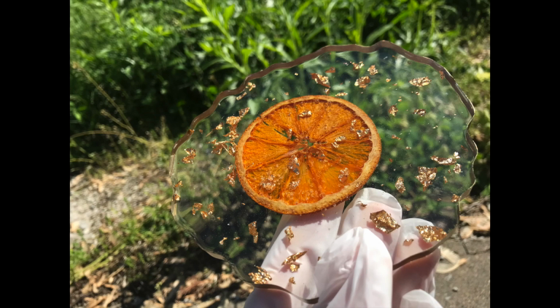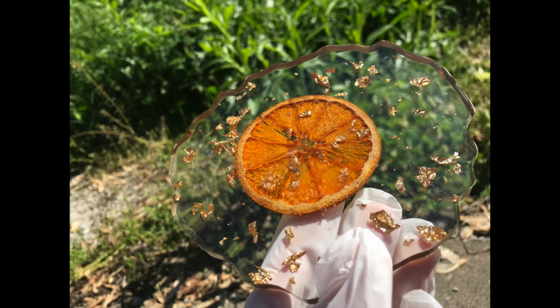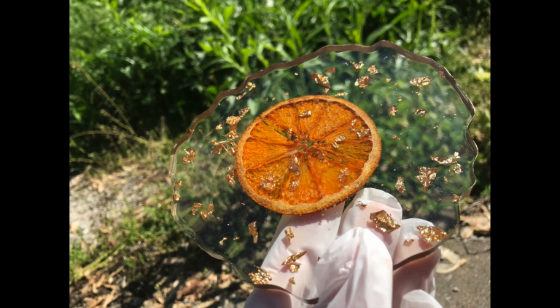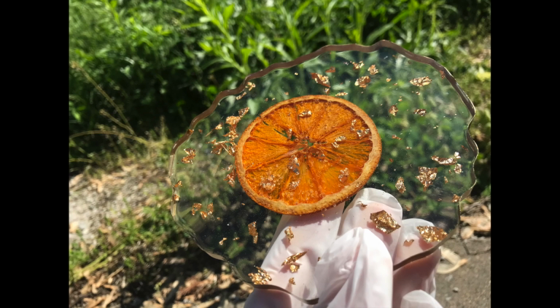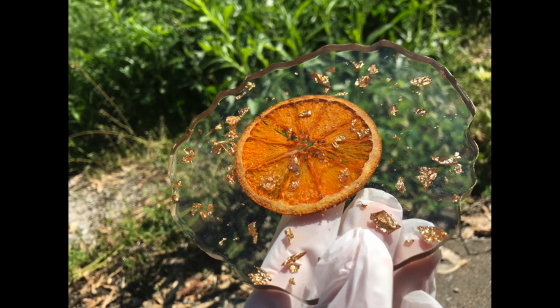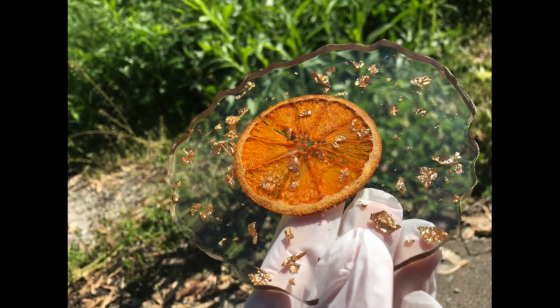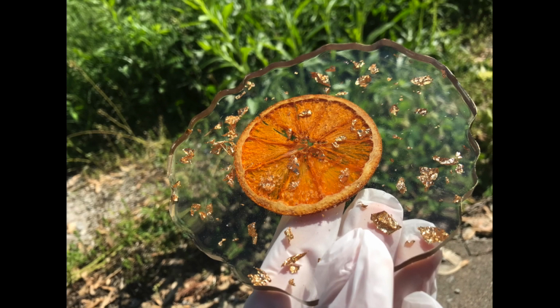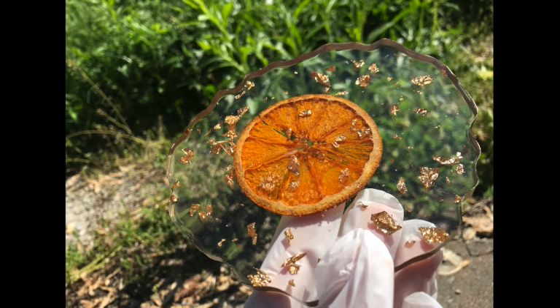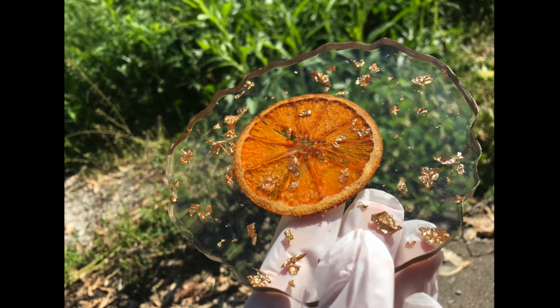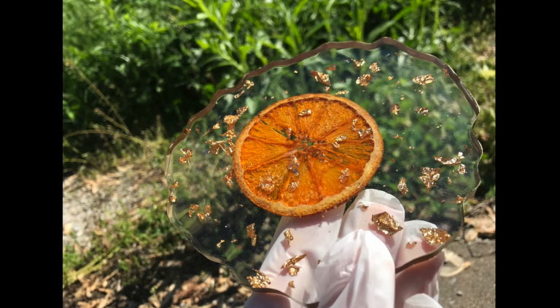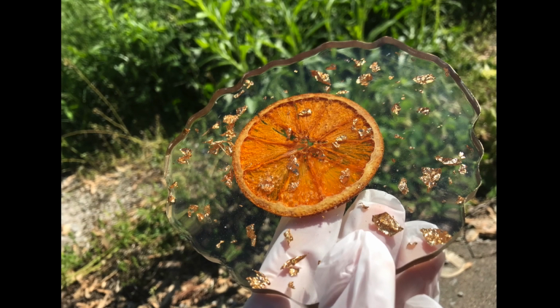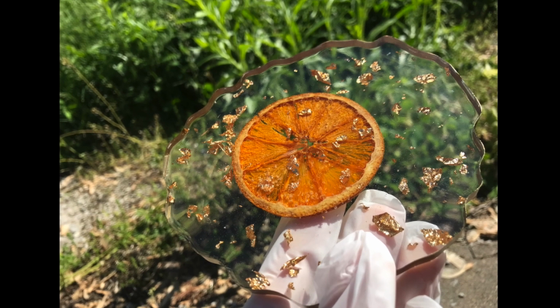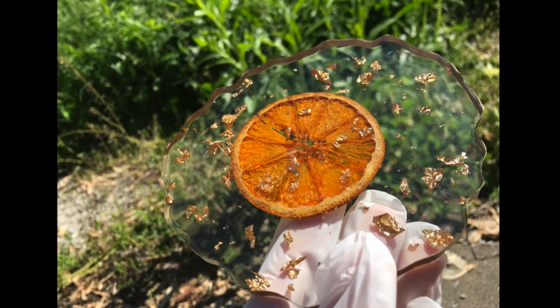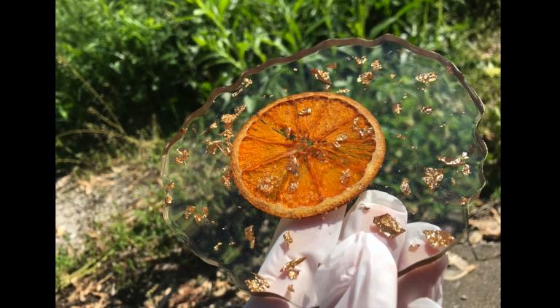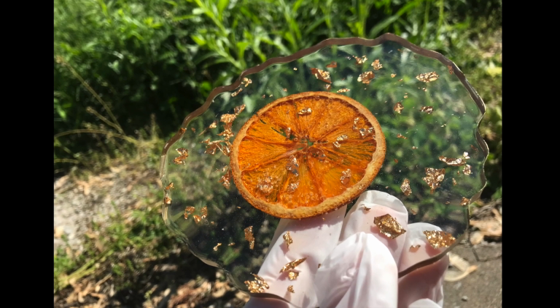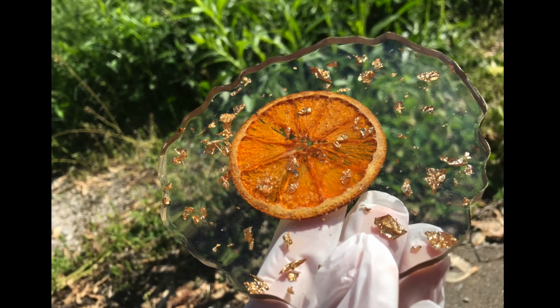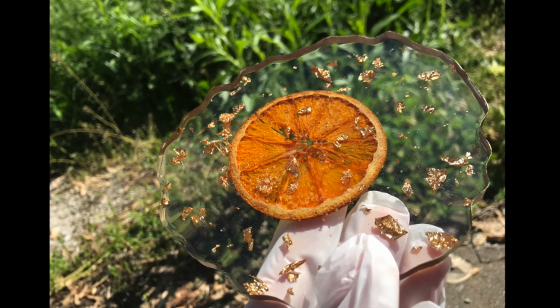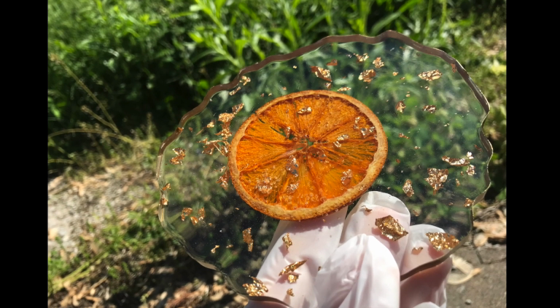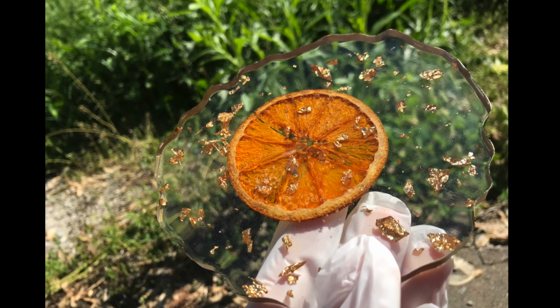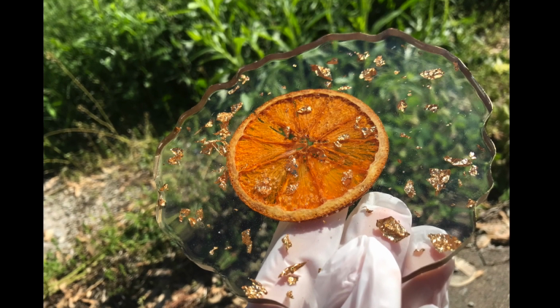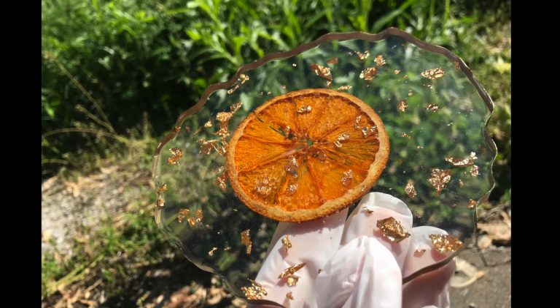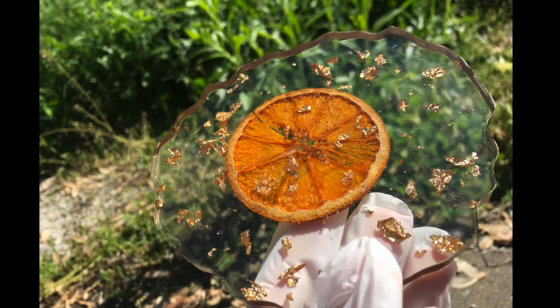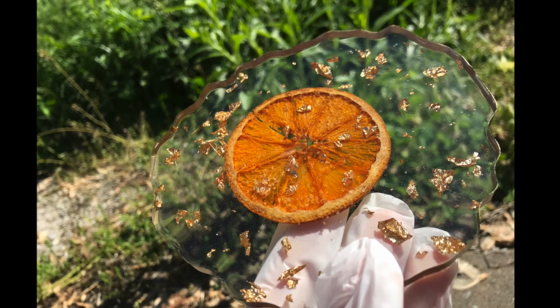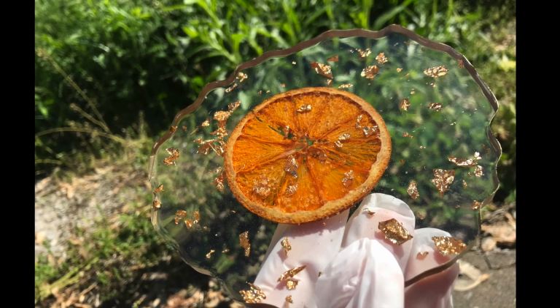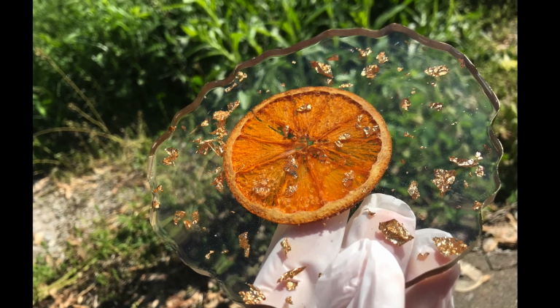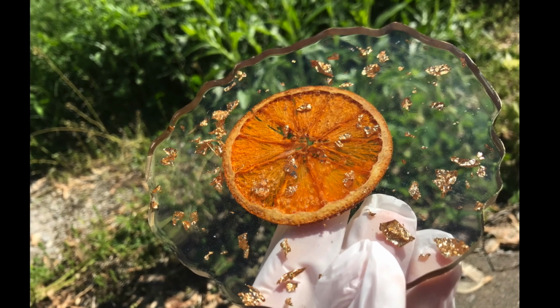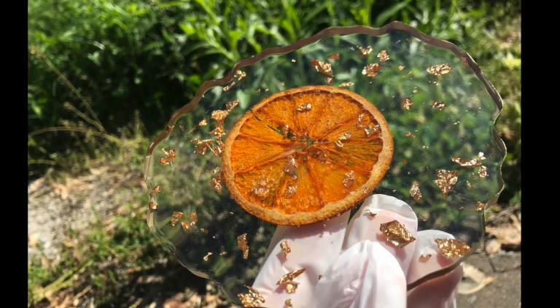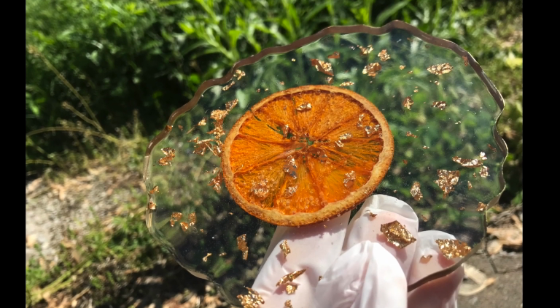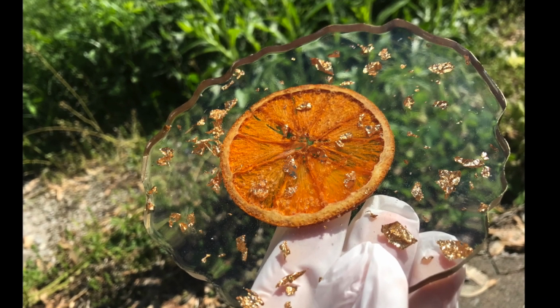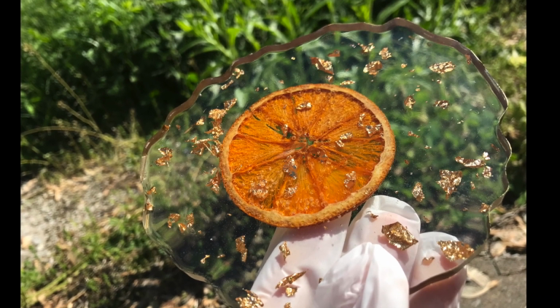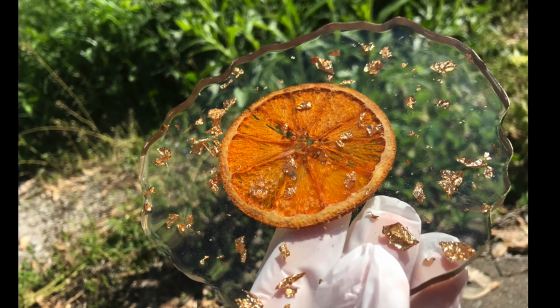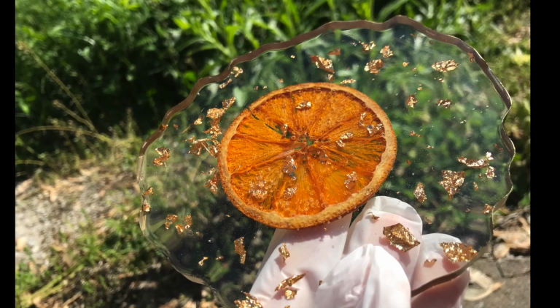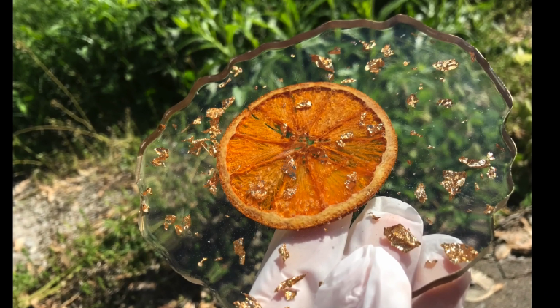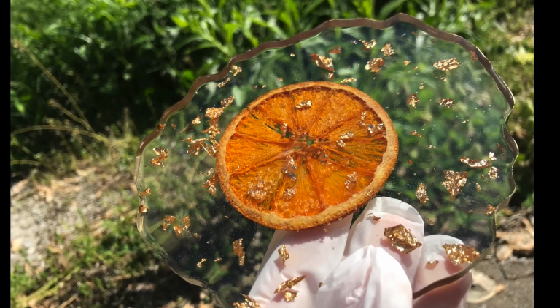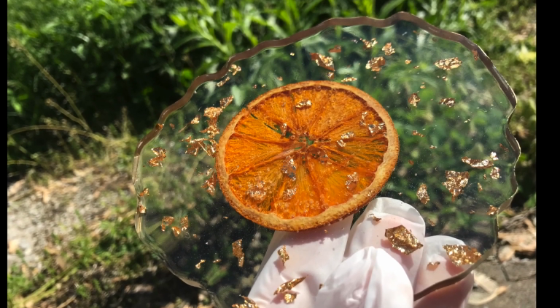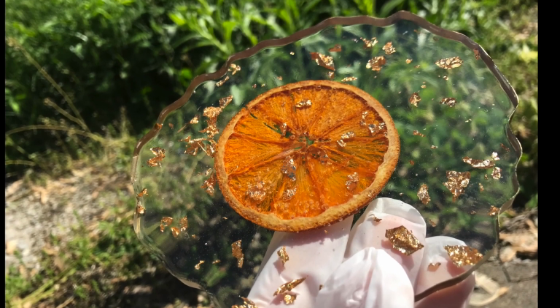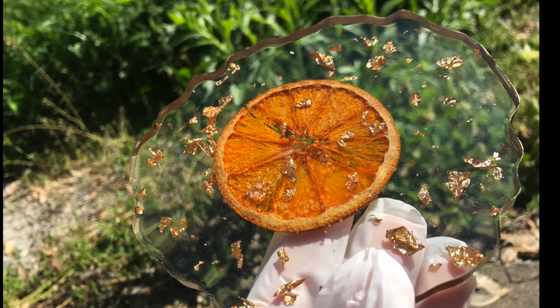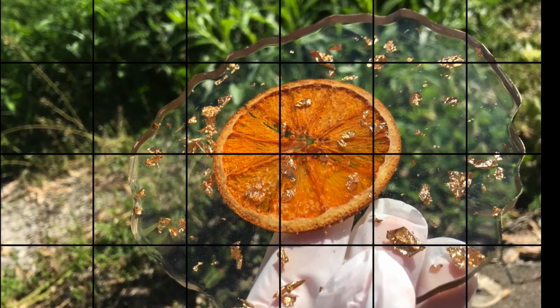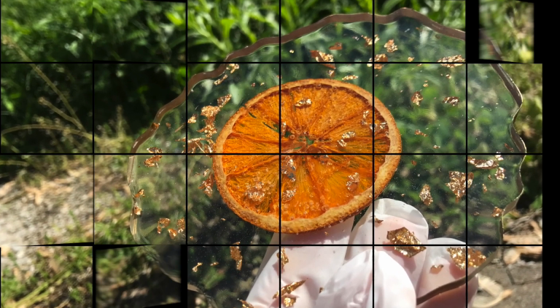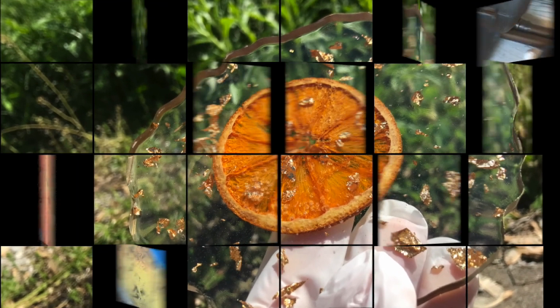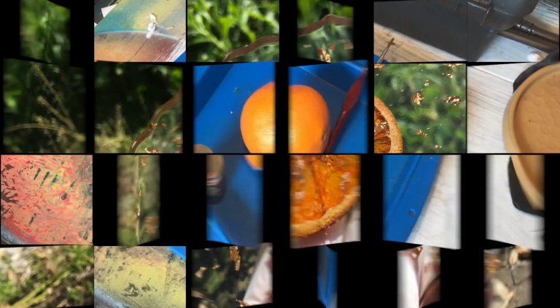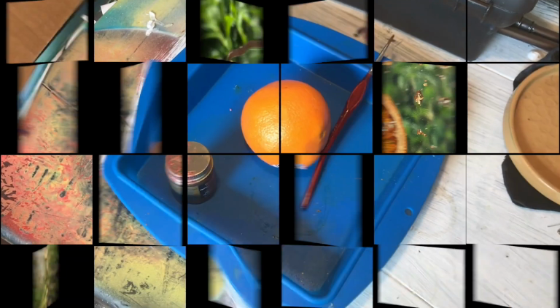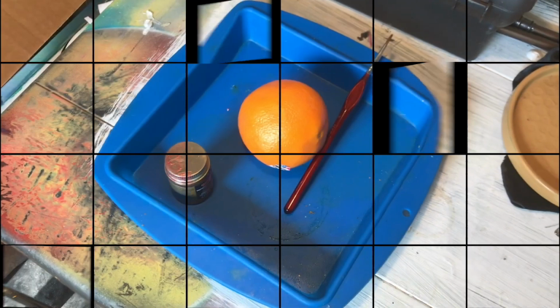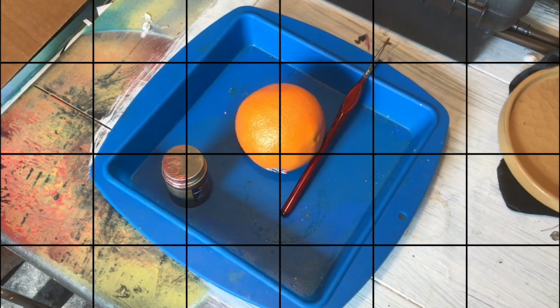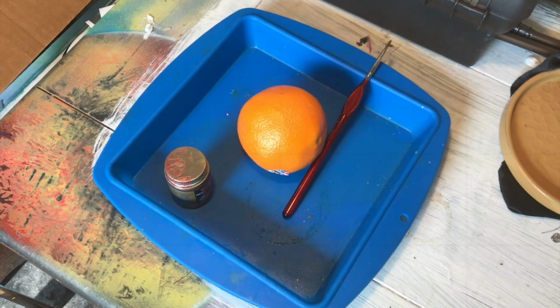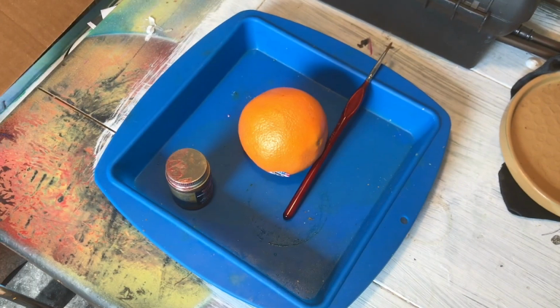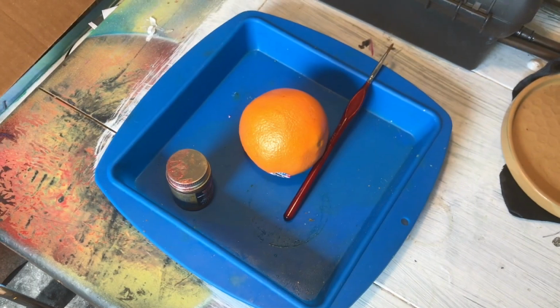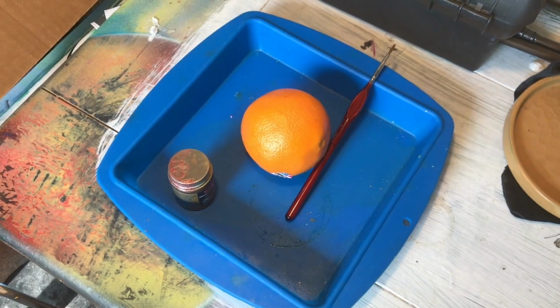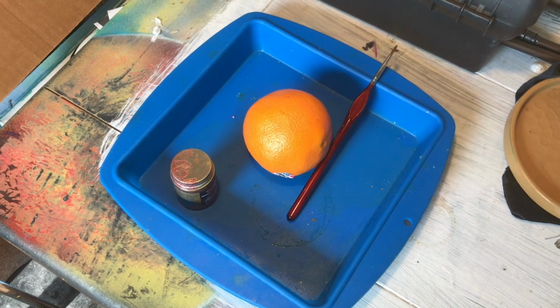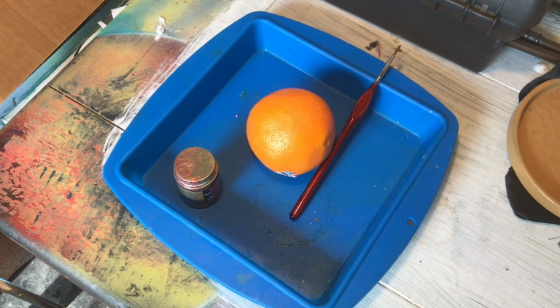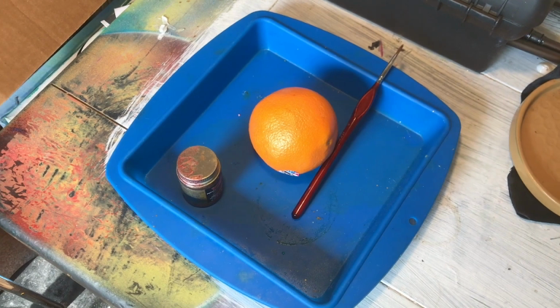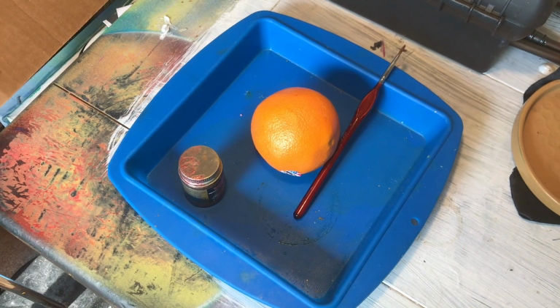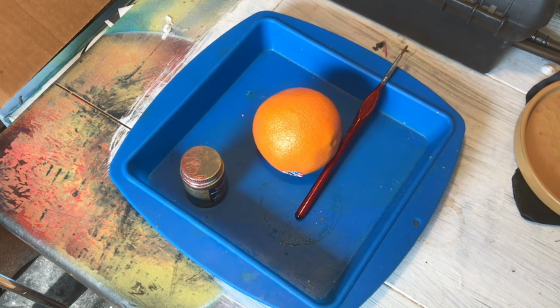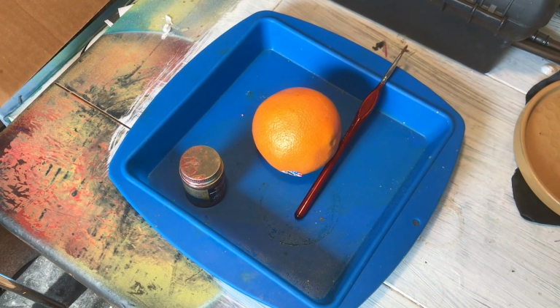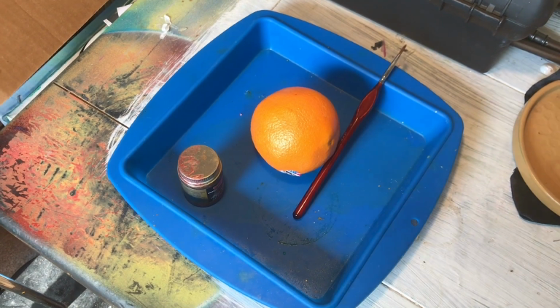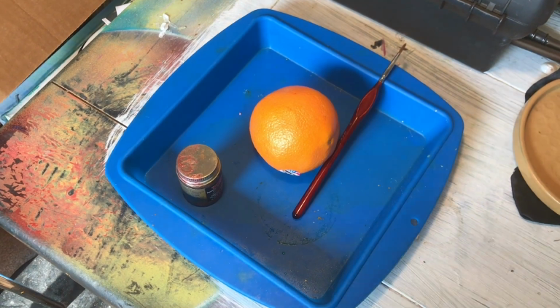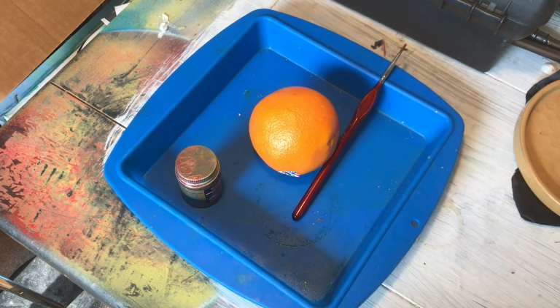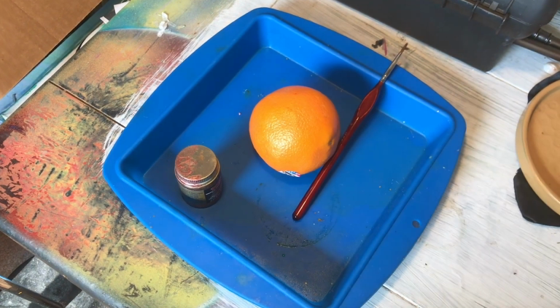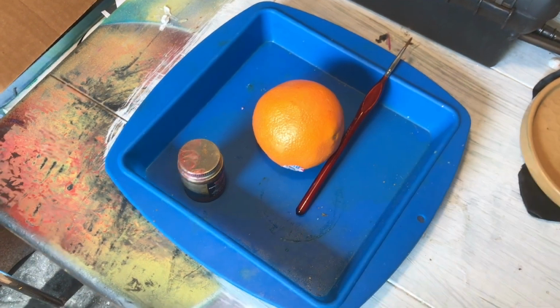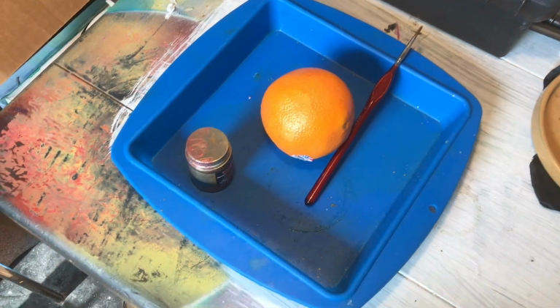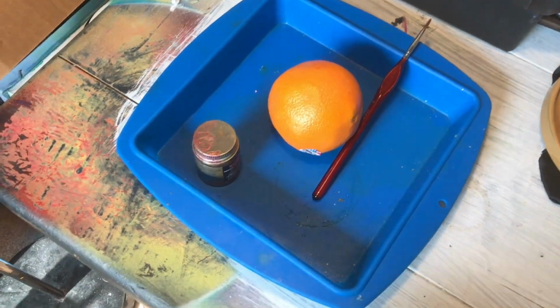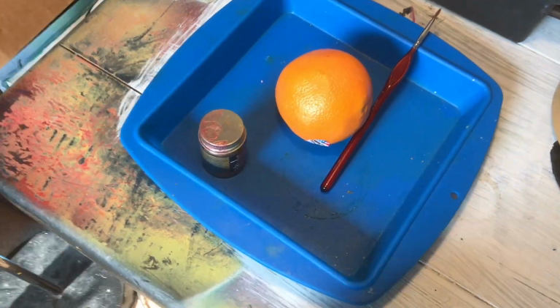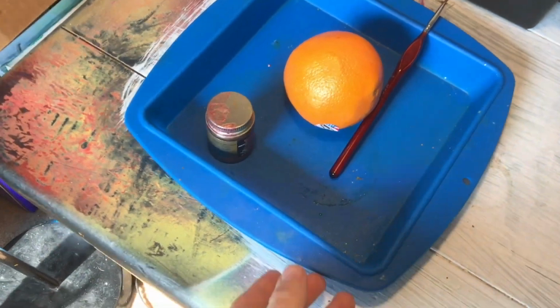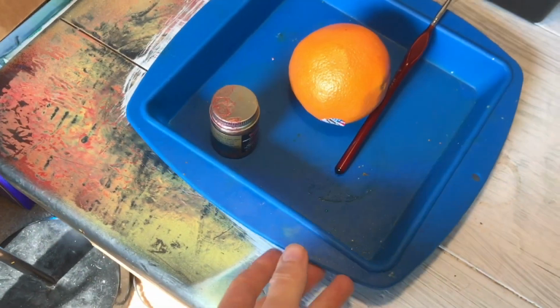Hello everyone, welcome to Wandering Art. Today I'm going to tell you guys how I made these orange slice resin coasters.